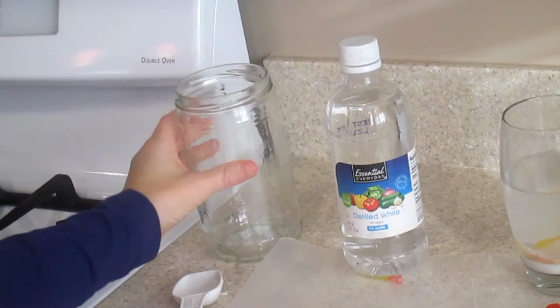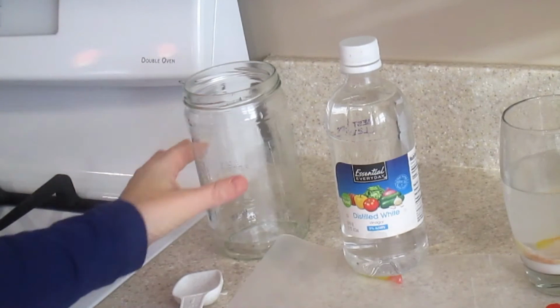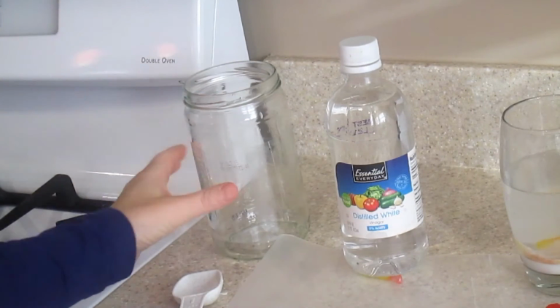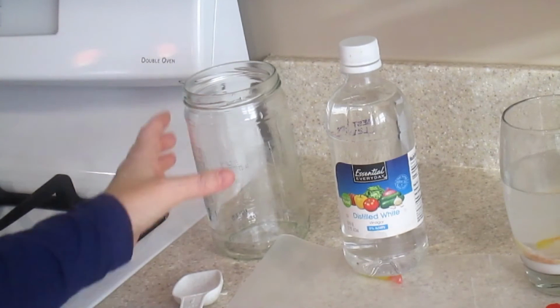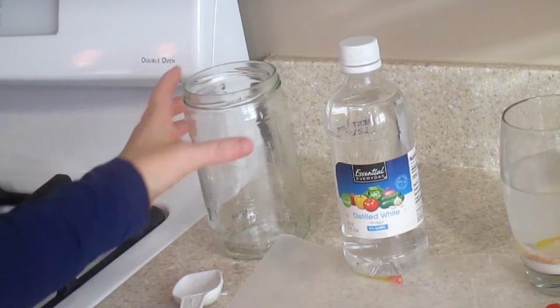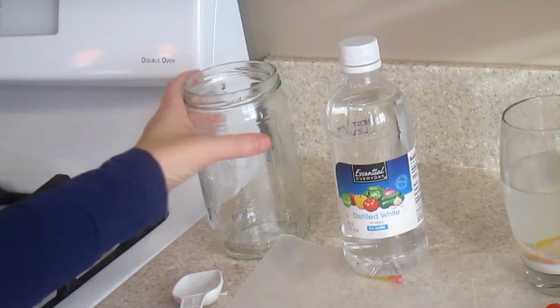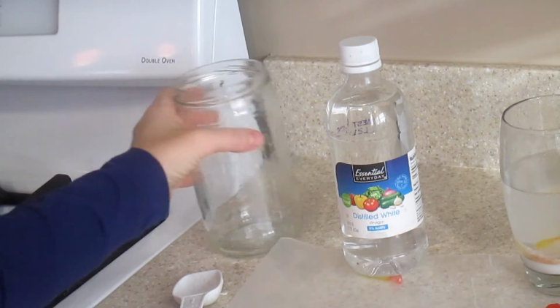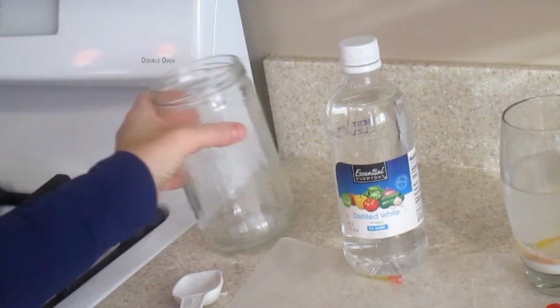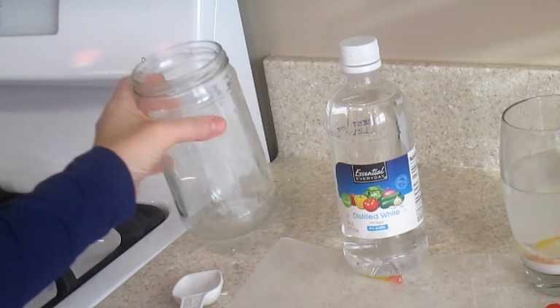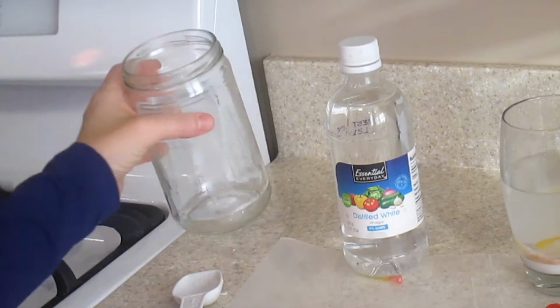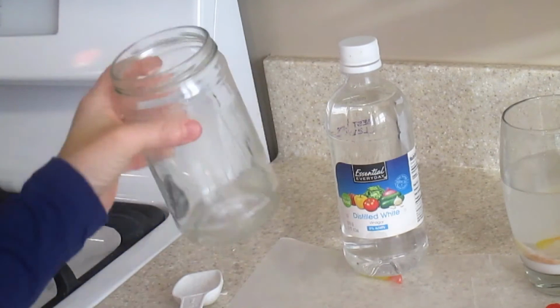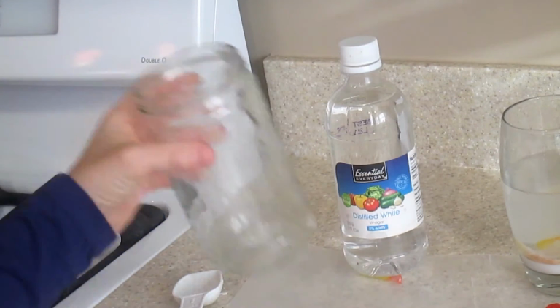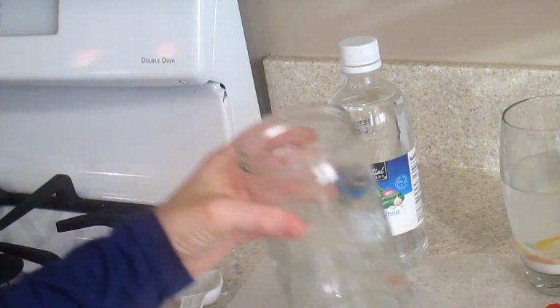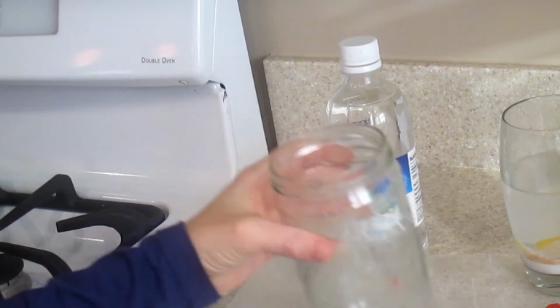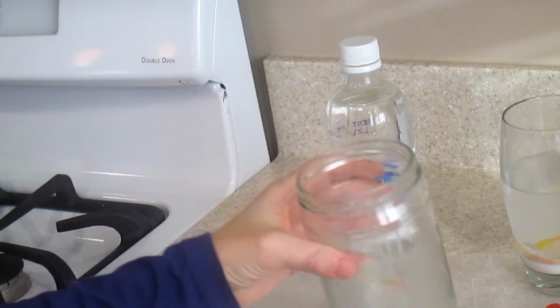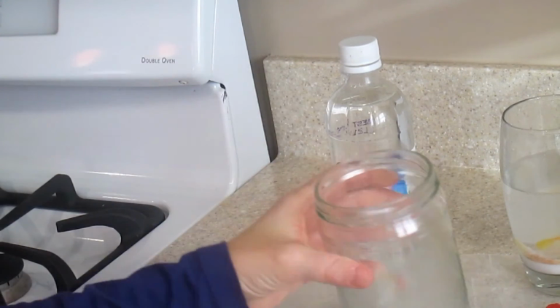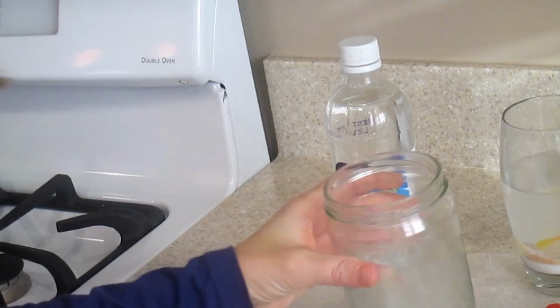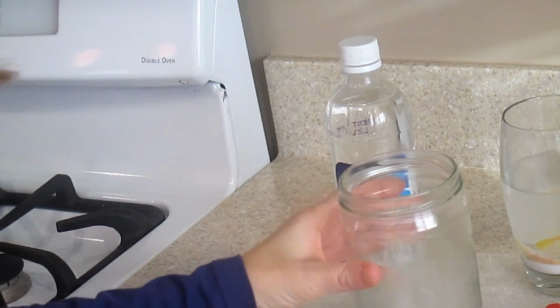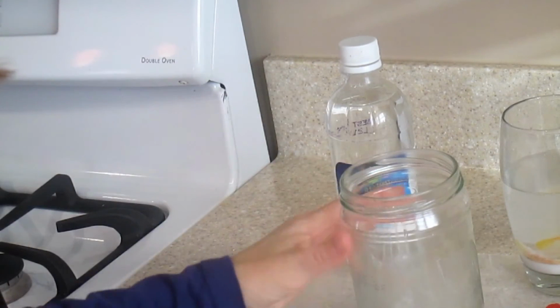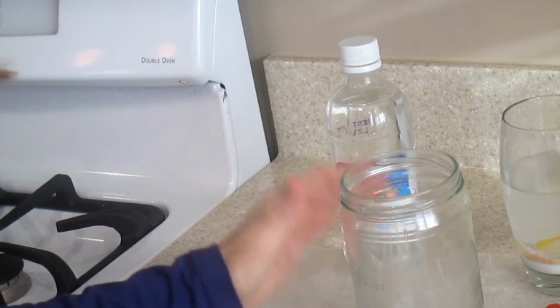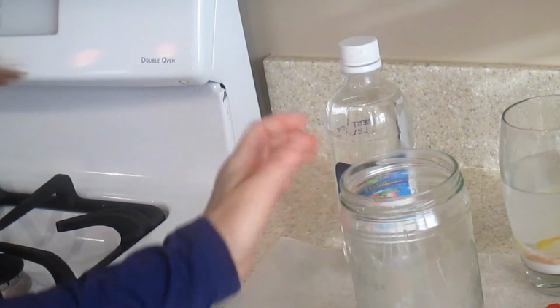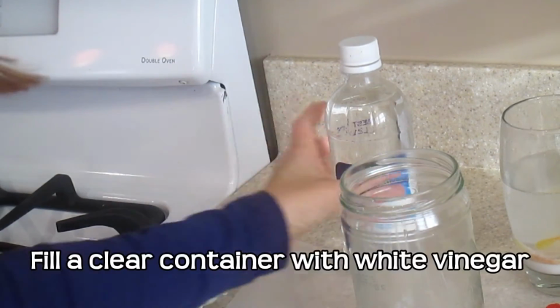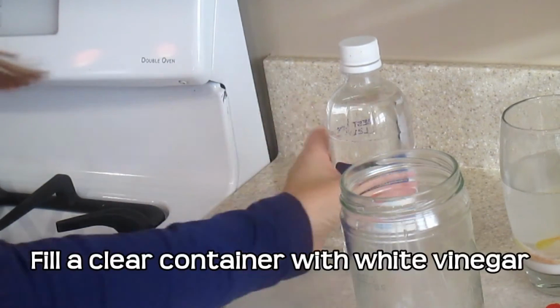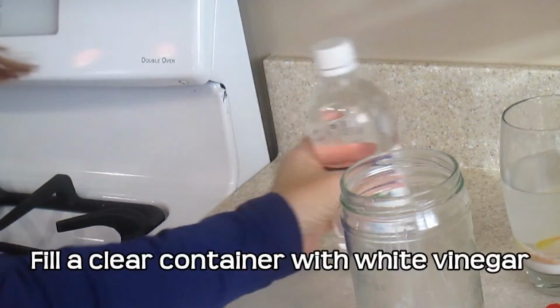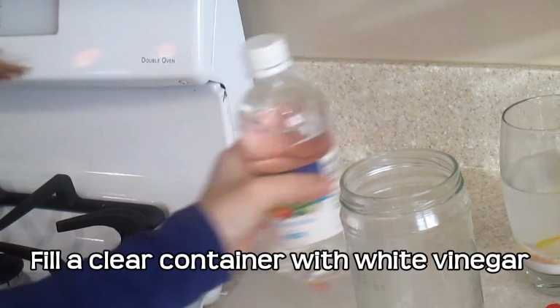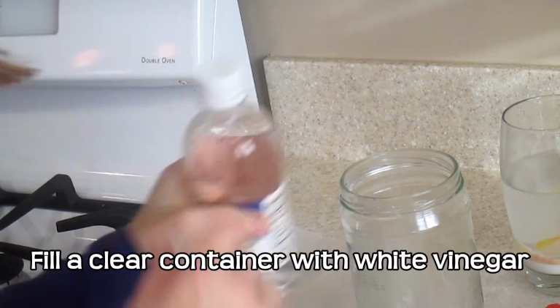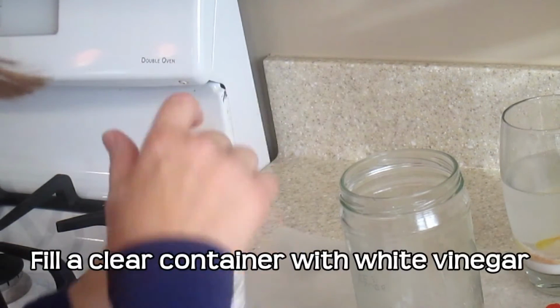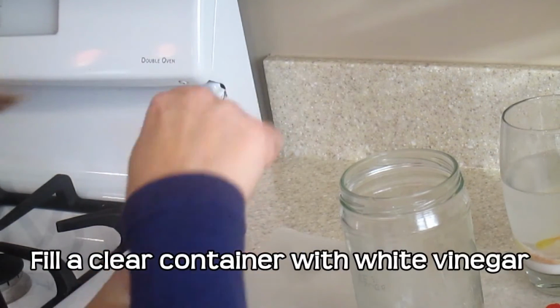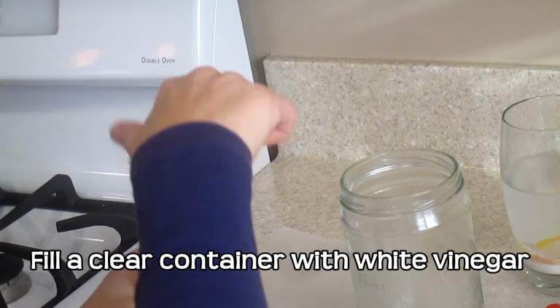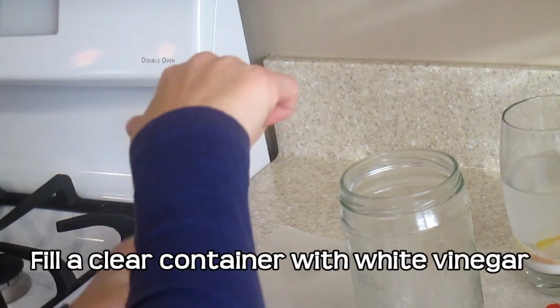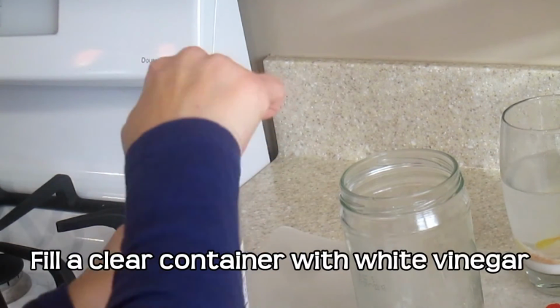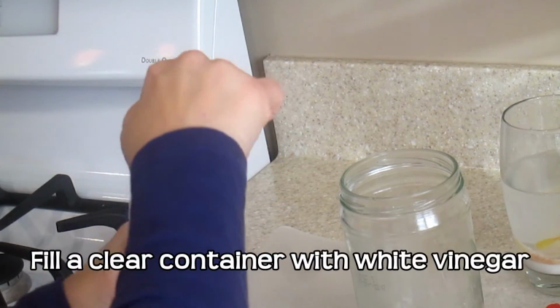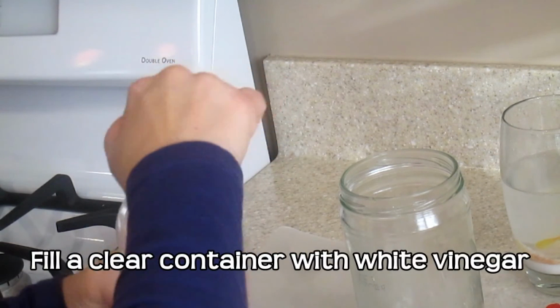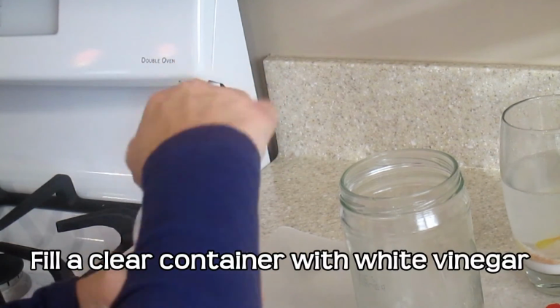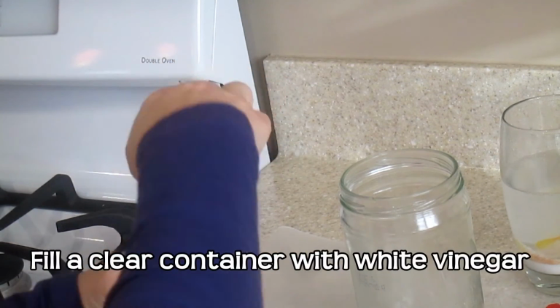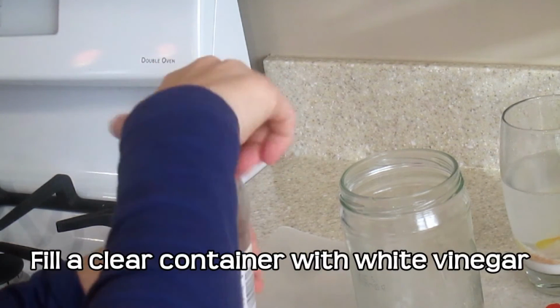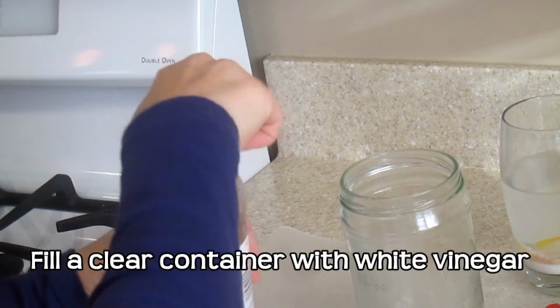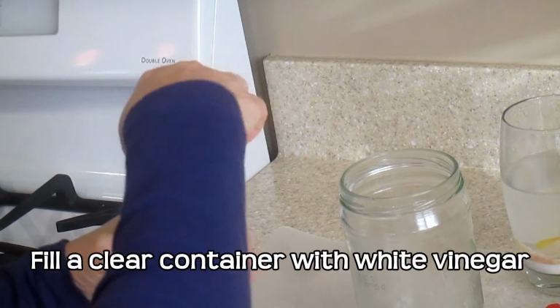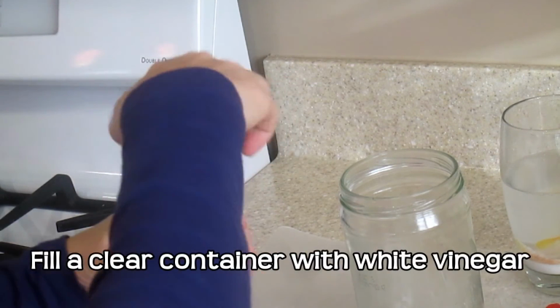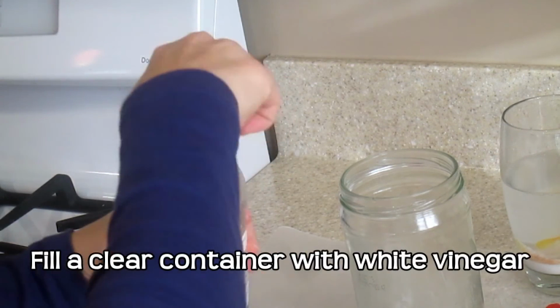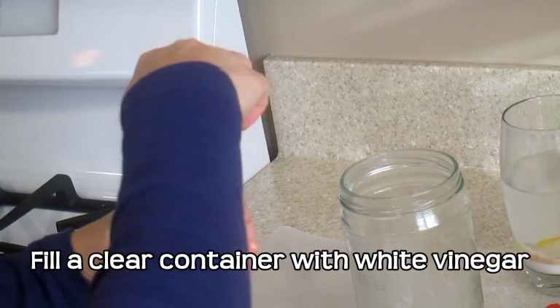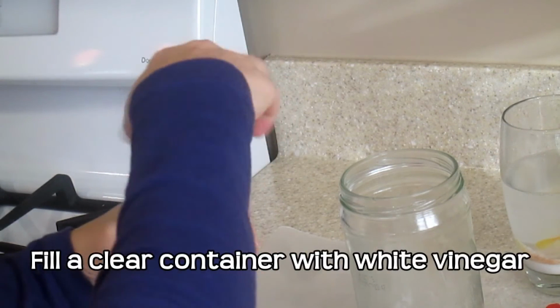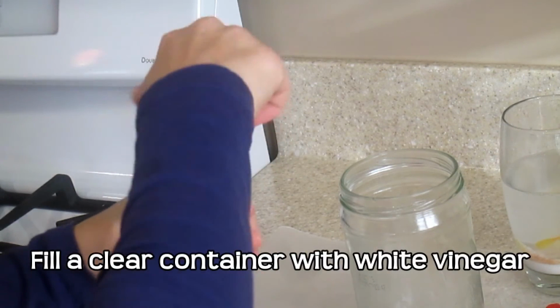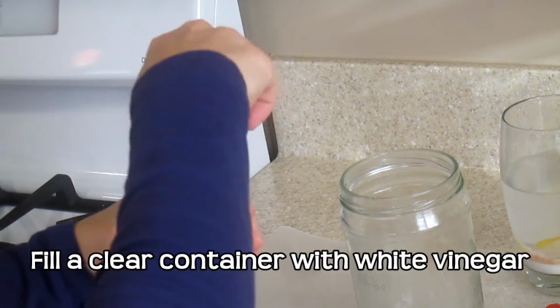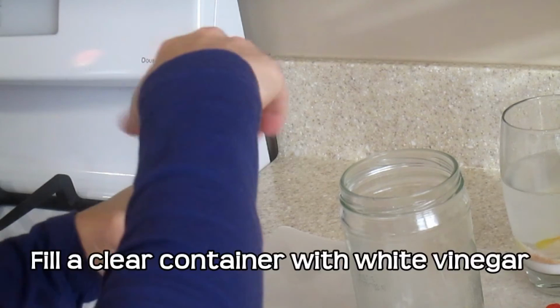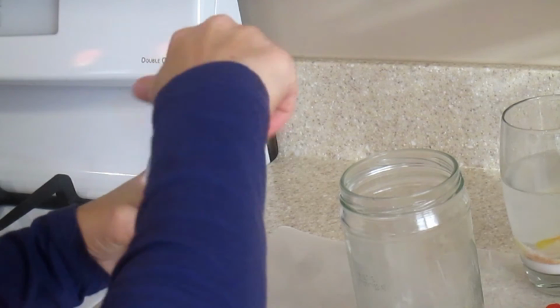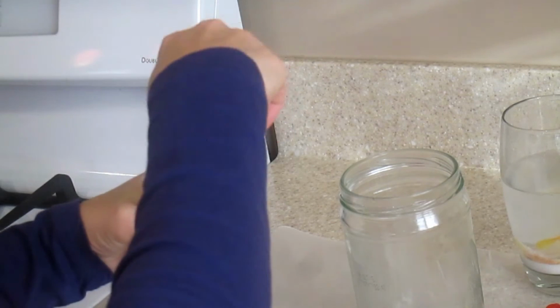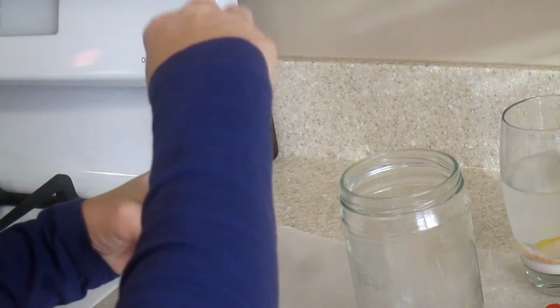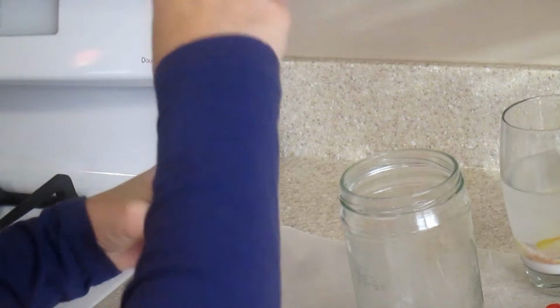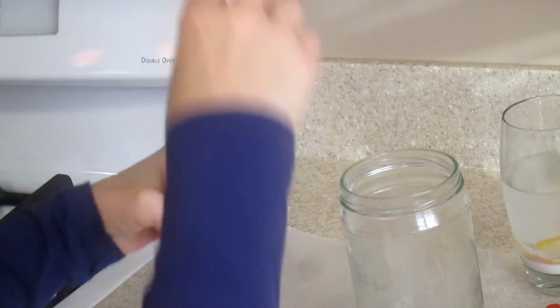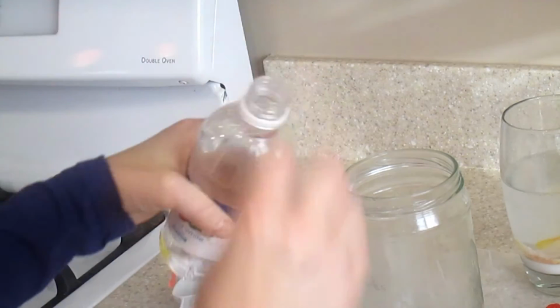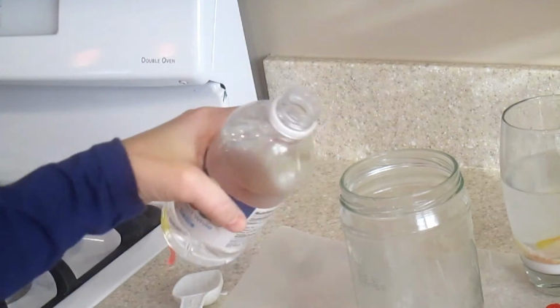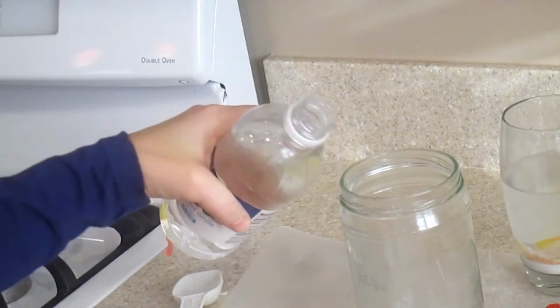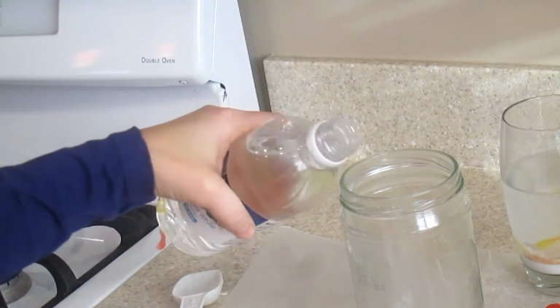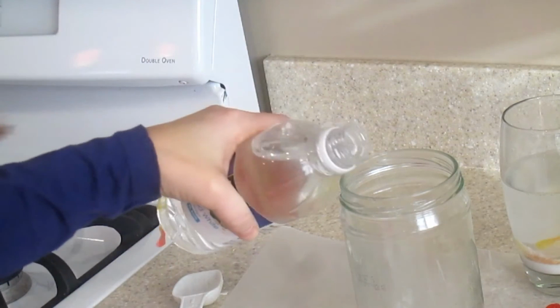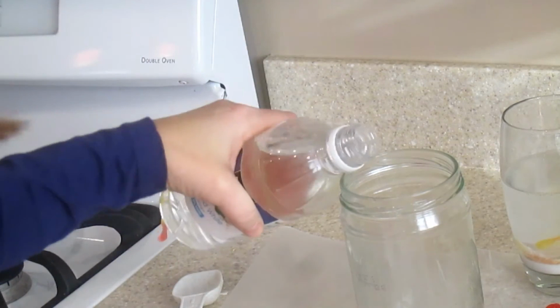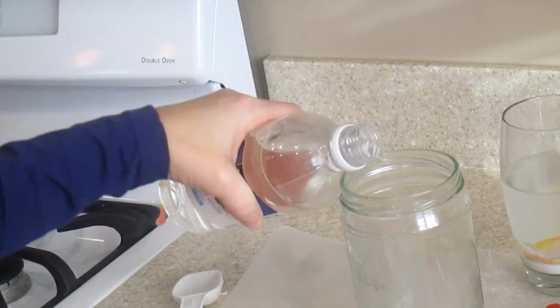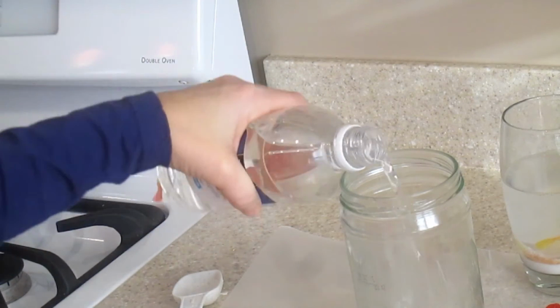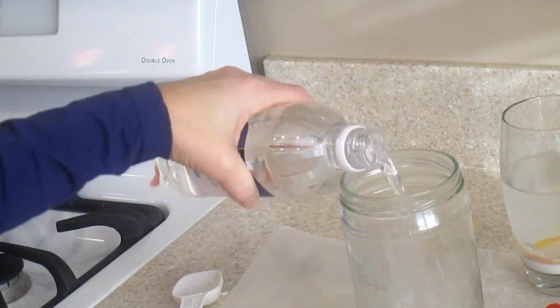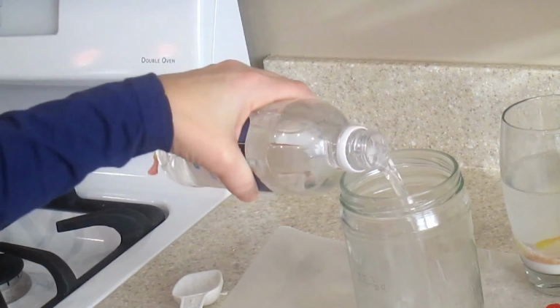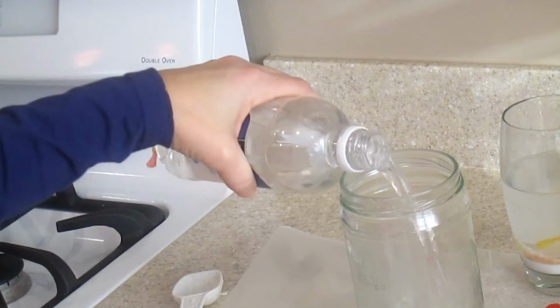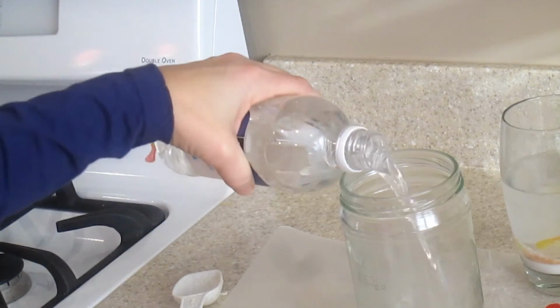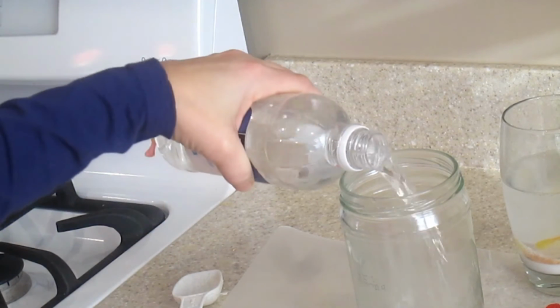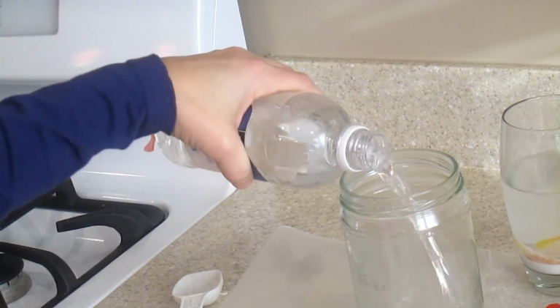While our gummy worms are soaking, we're going to fill a jar with white vinegar.